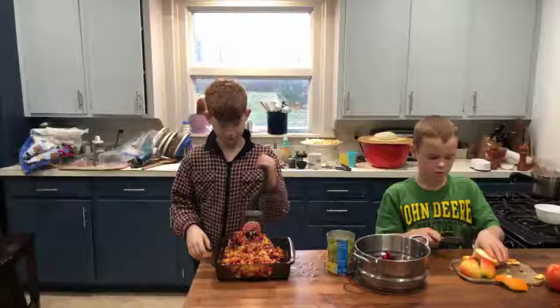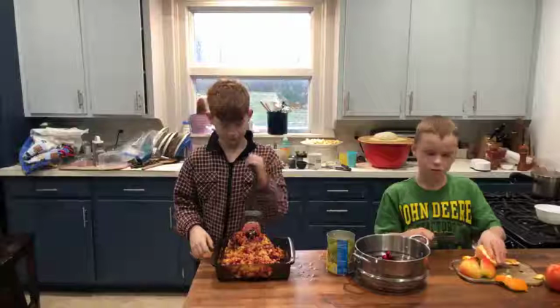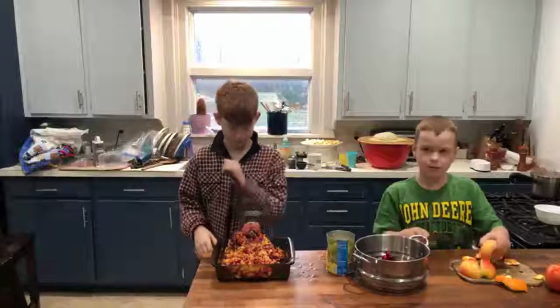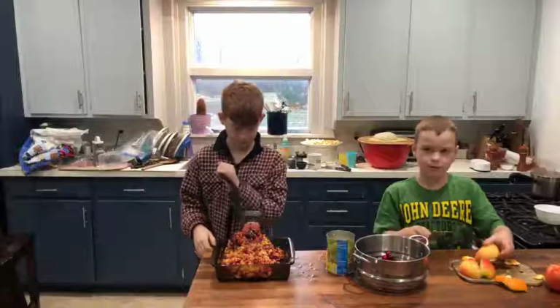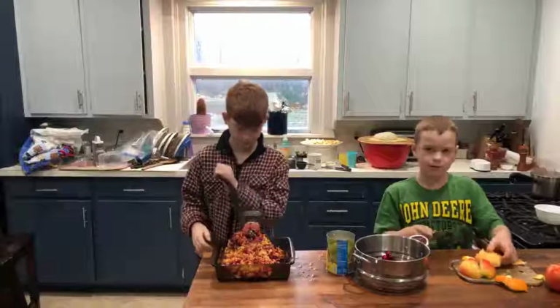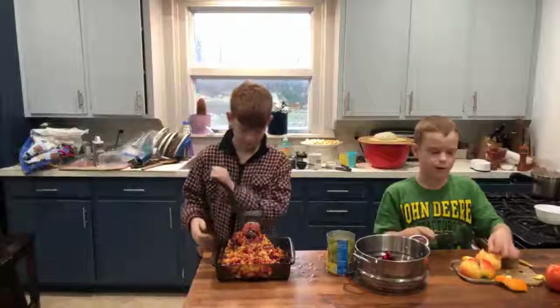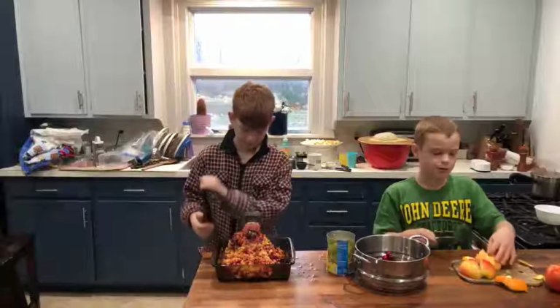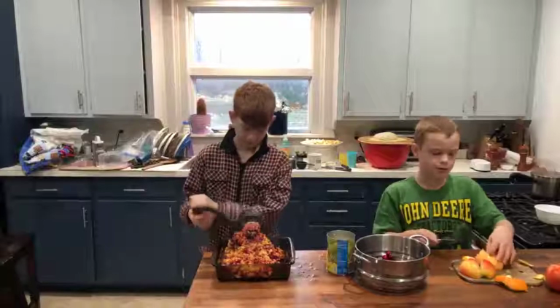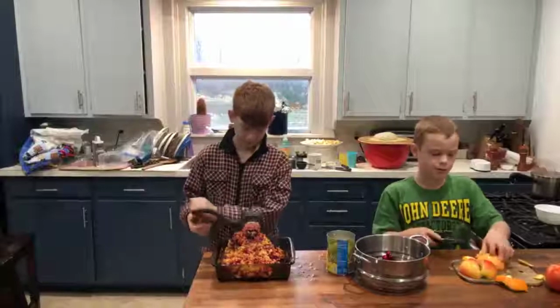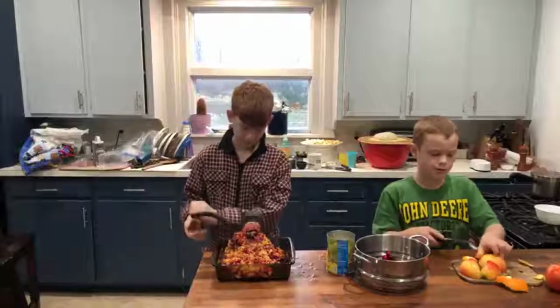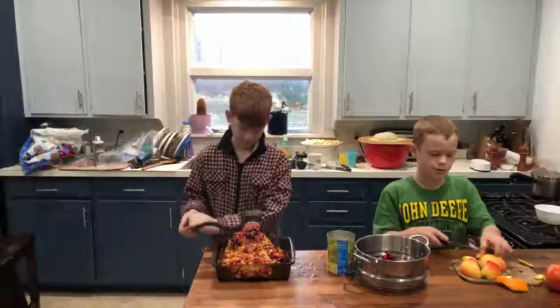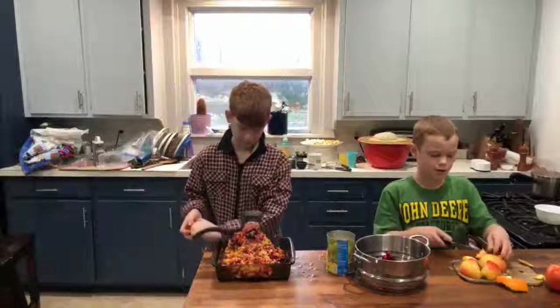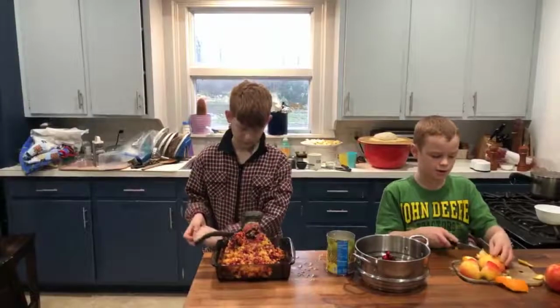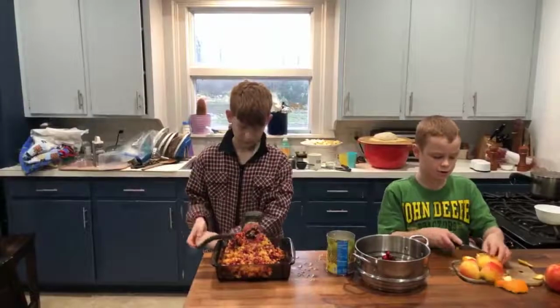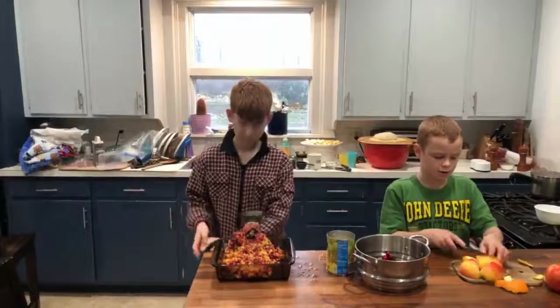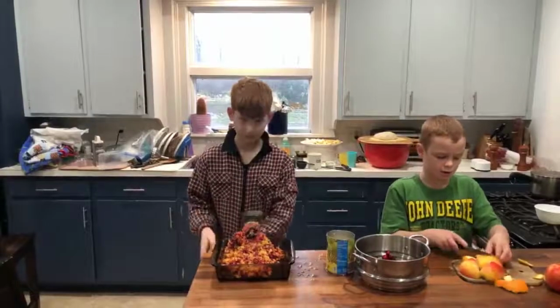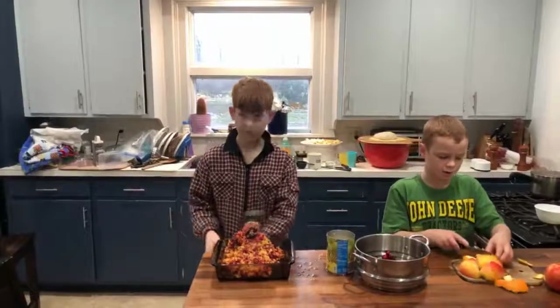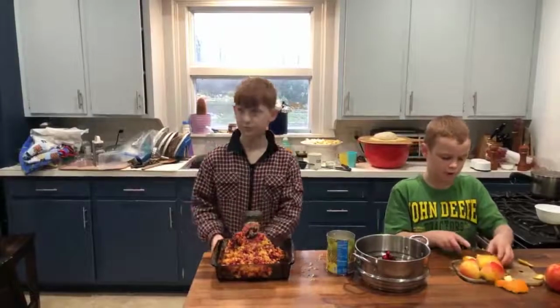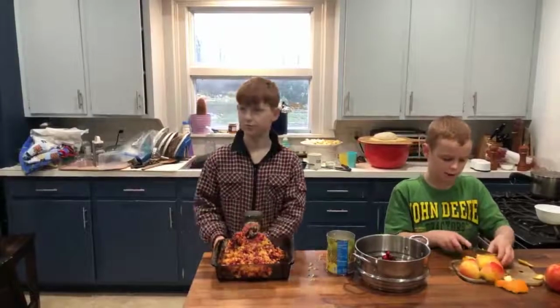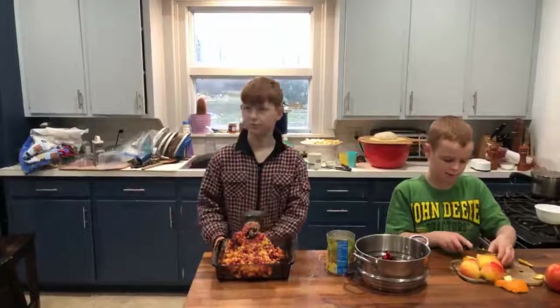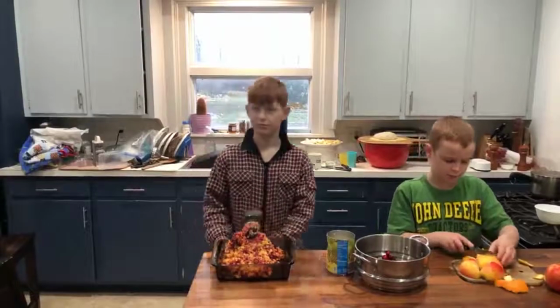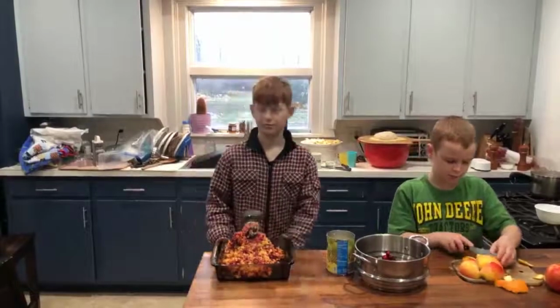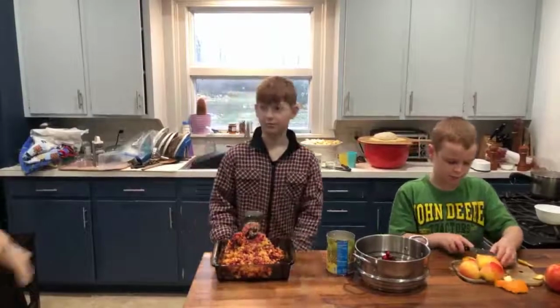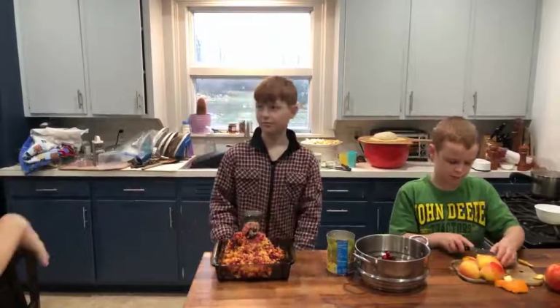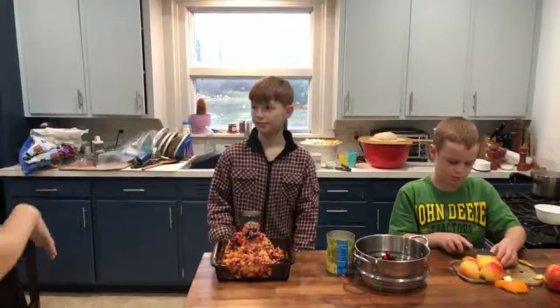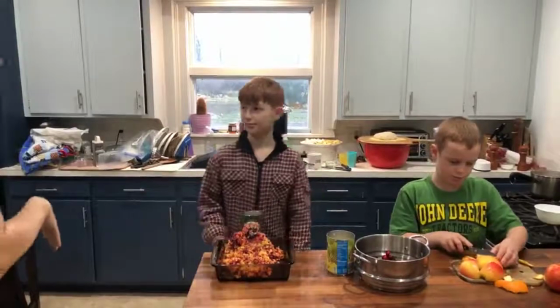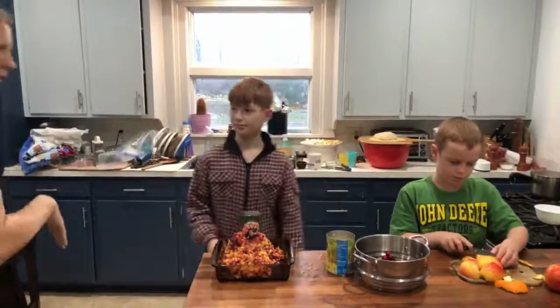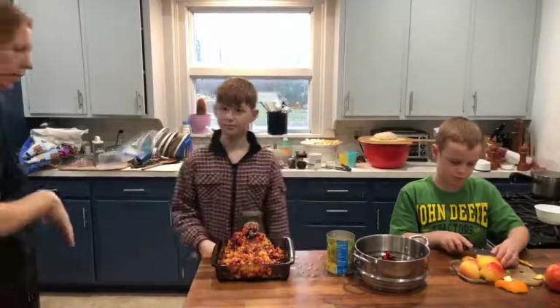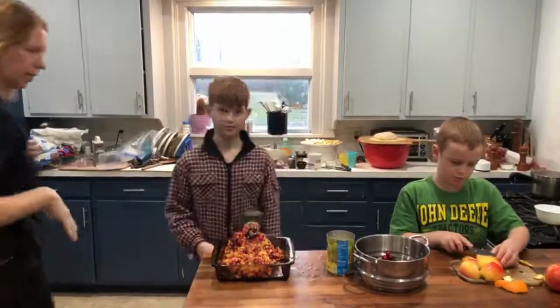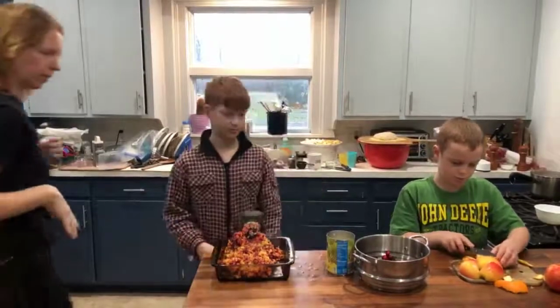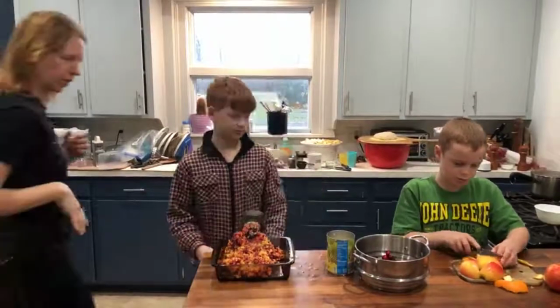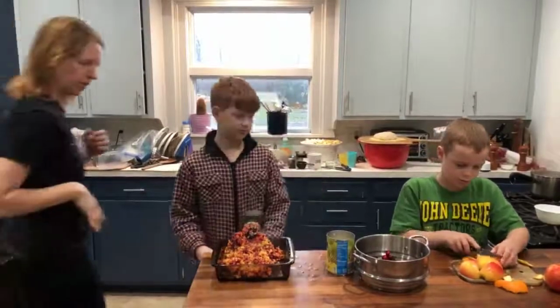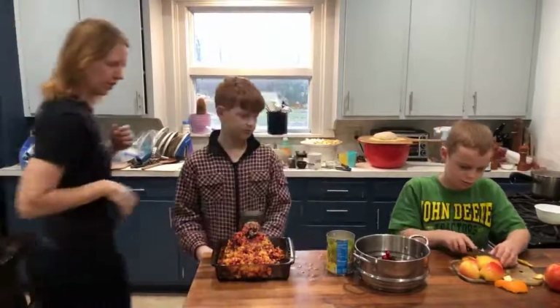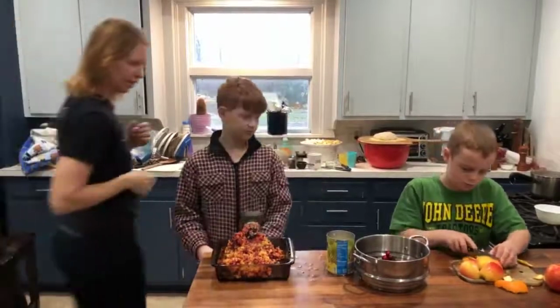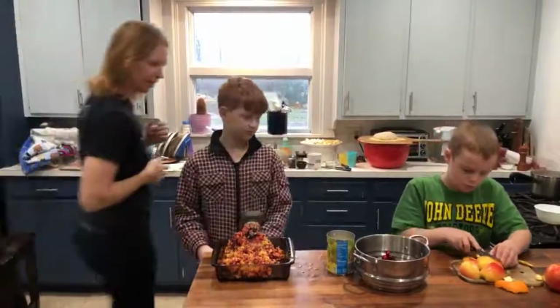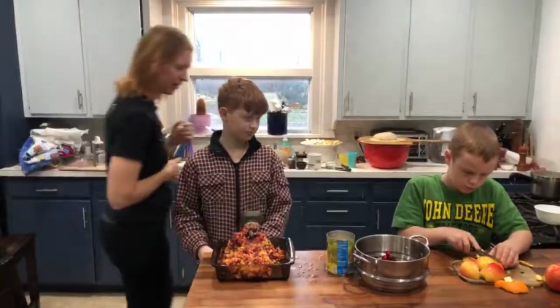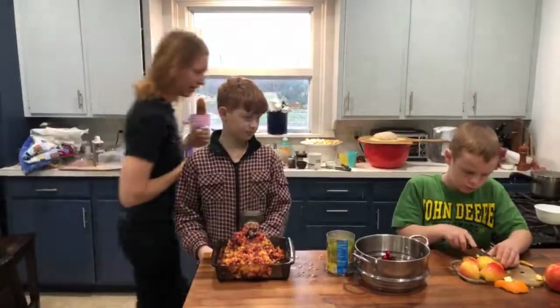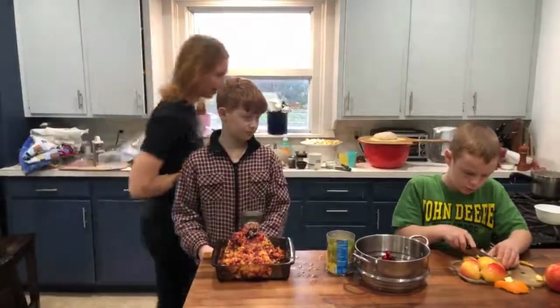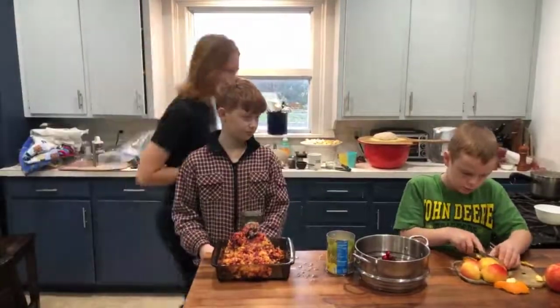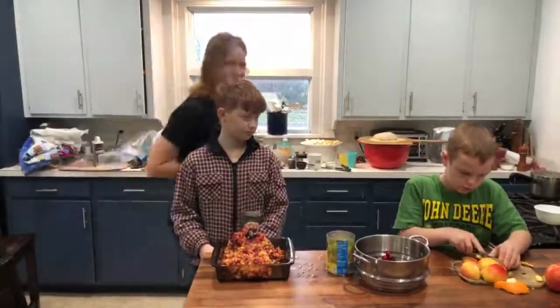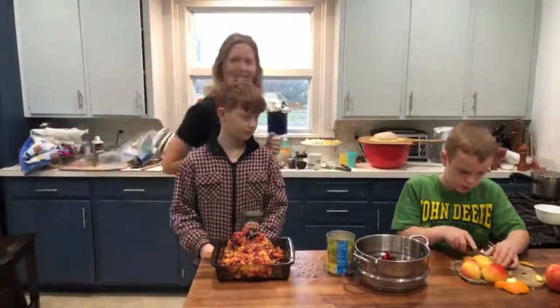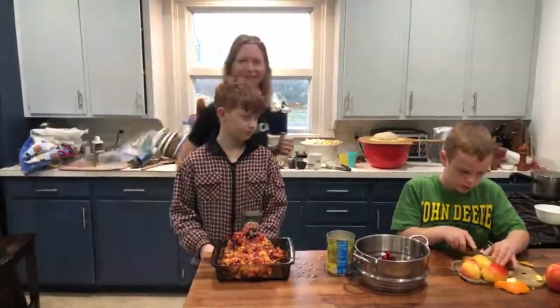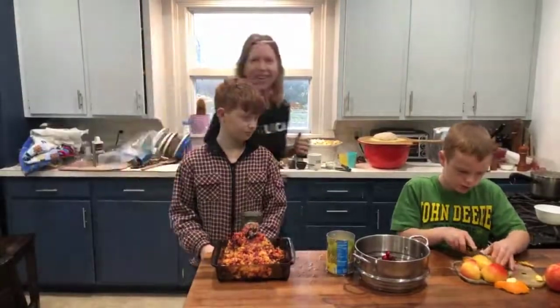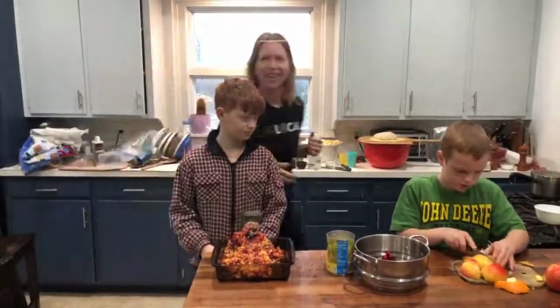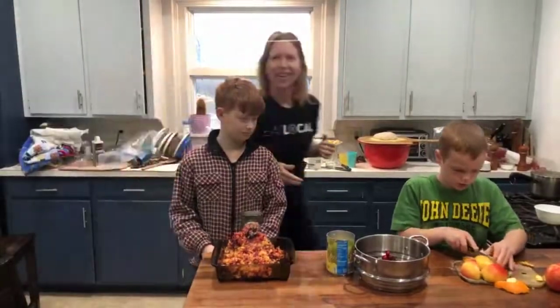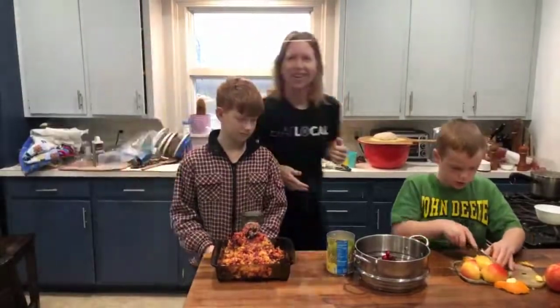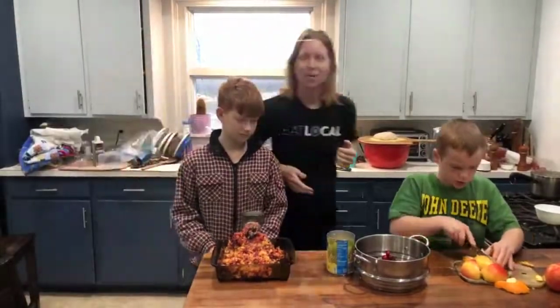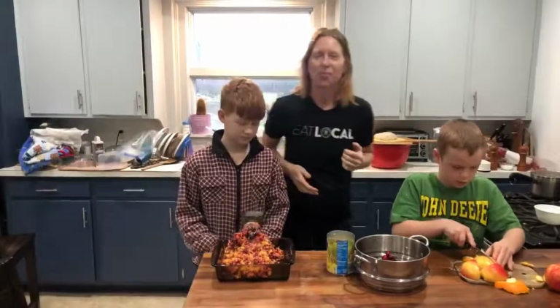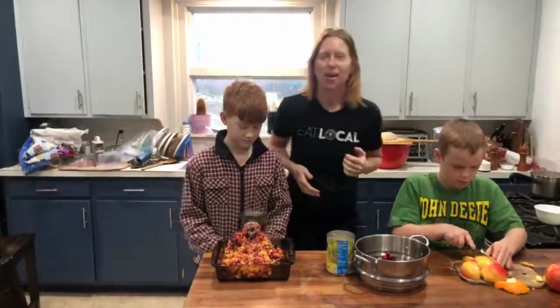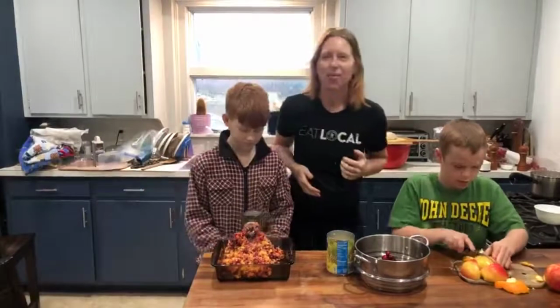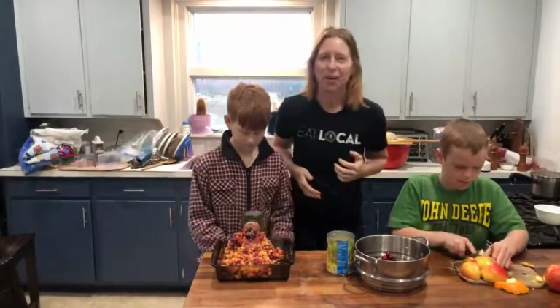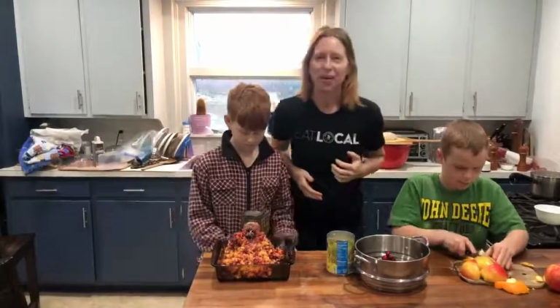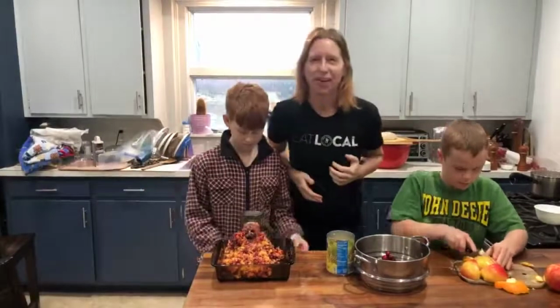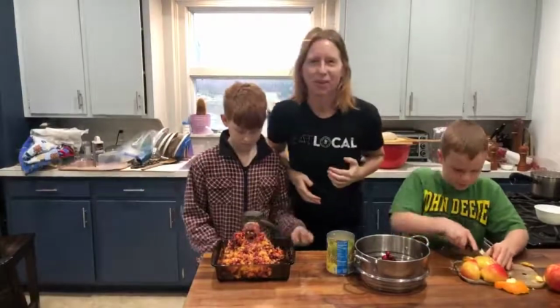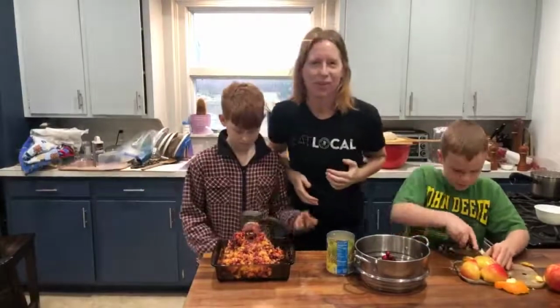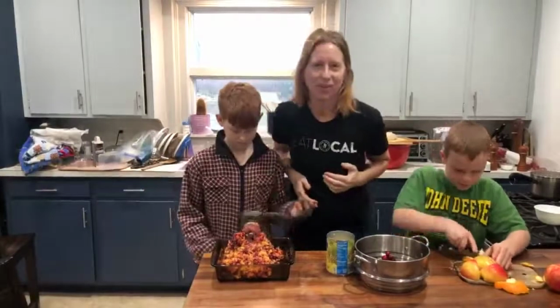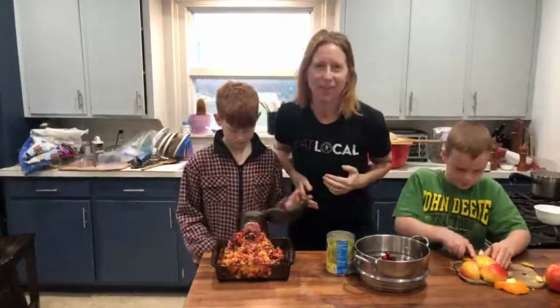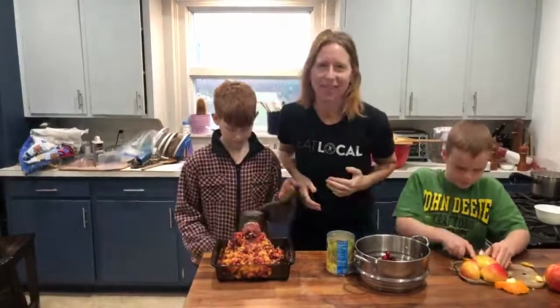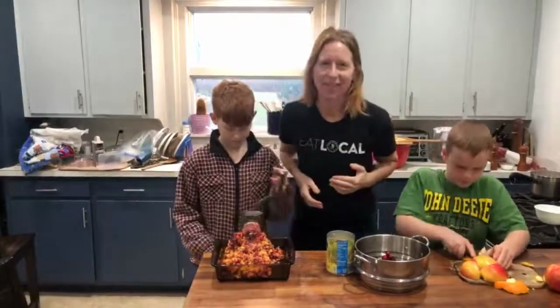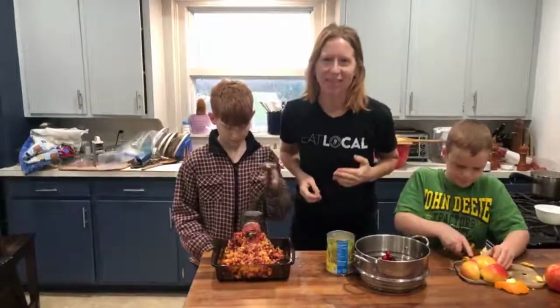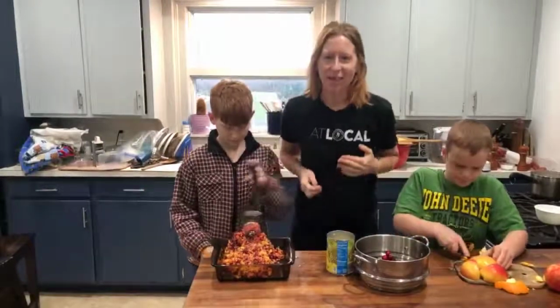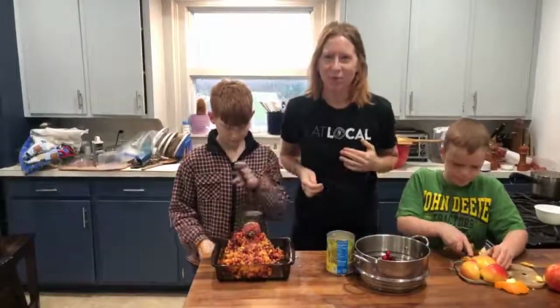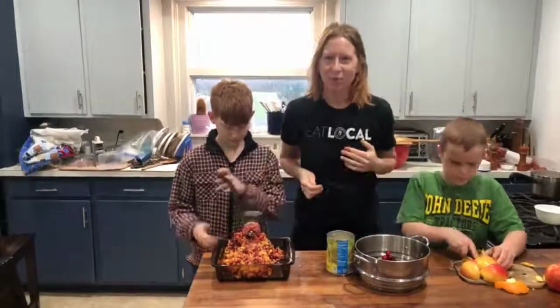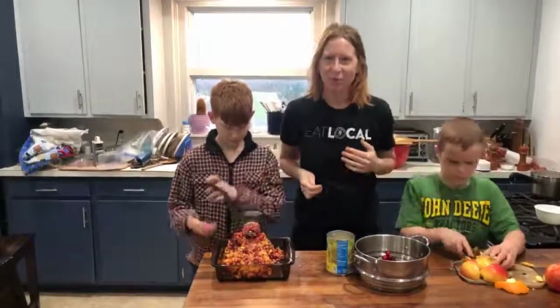Mommy, wait, wait for the apples. All right, you're good. I'm just going to keep cutting. Well, Merry Christmas, everyone.